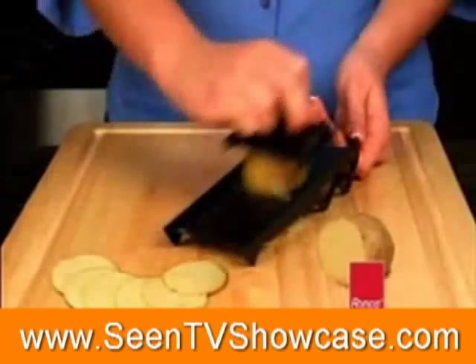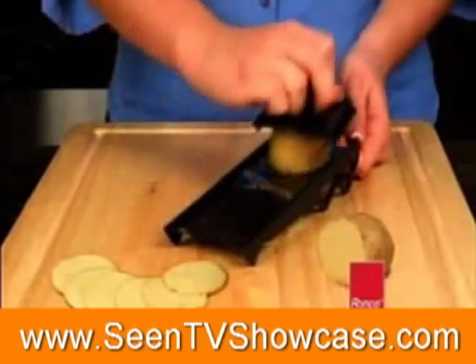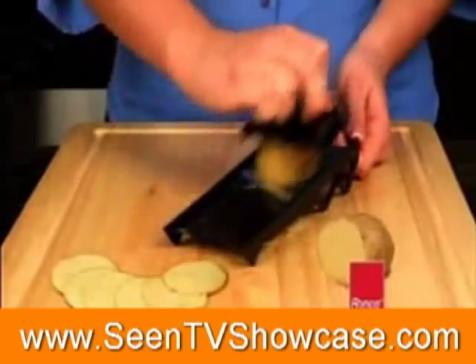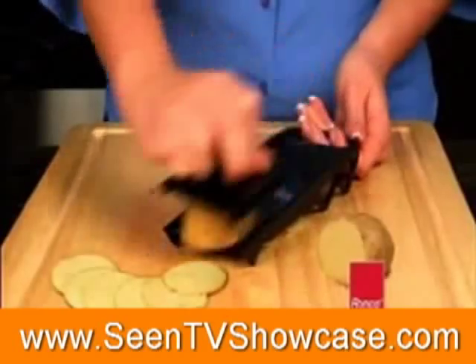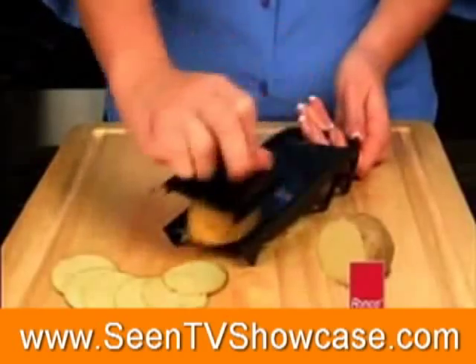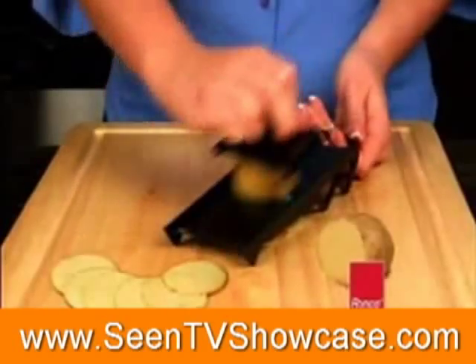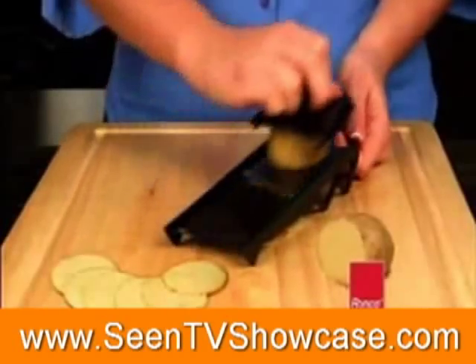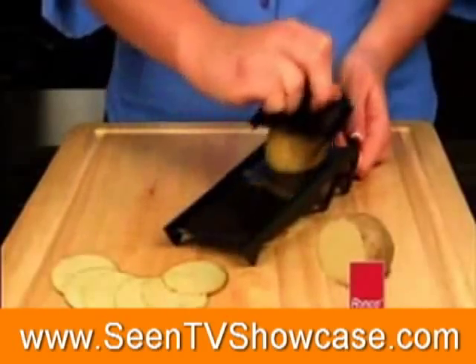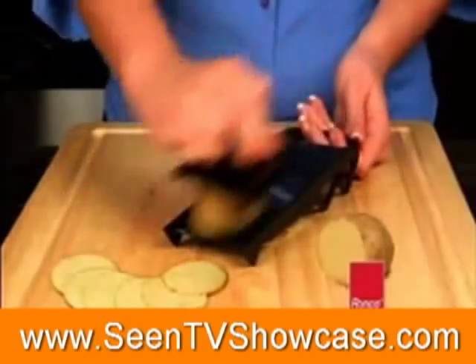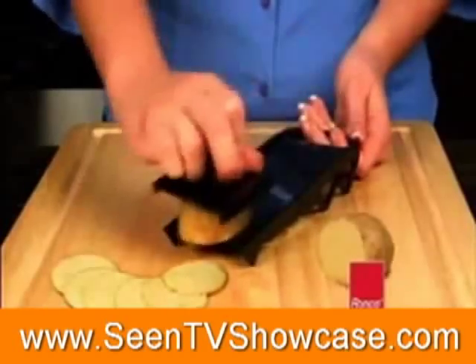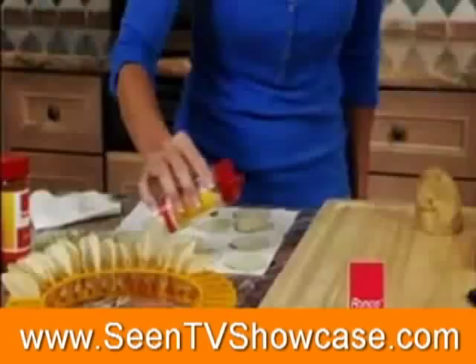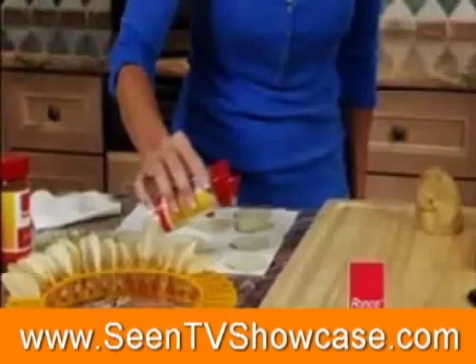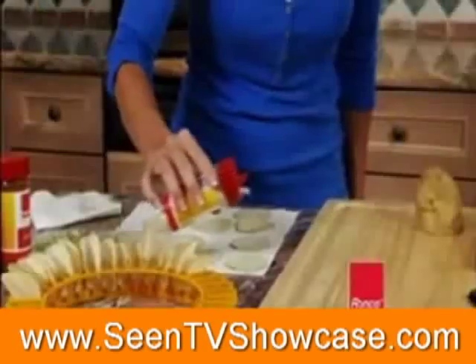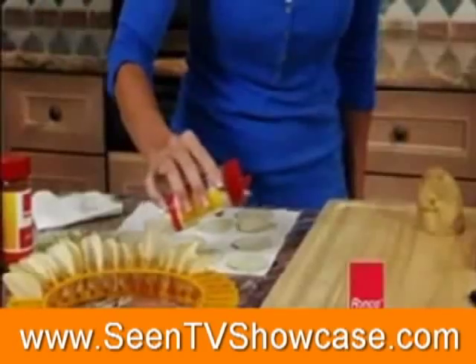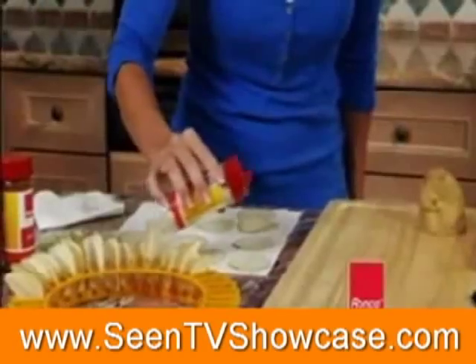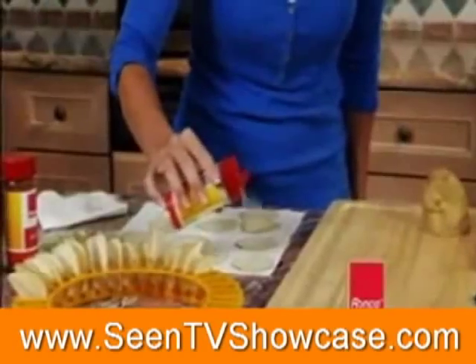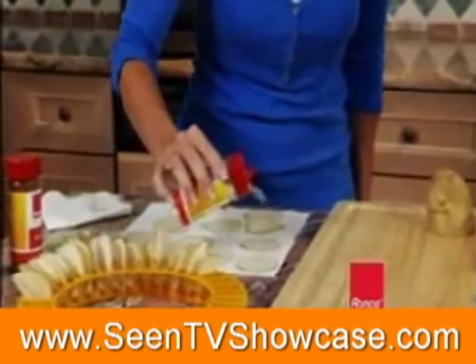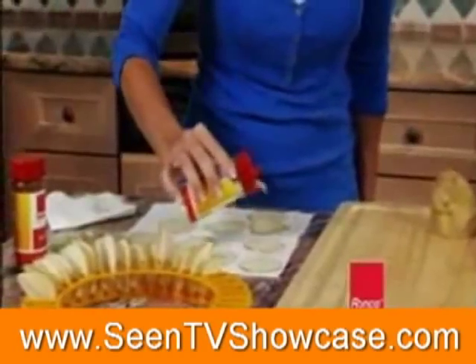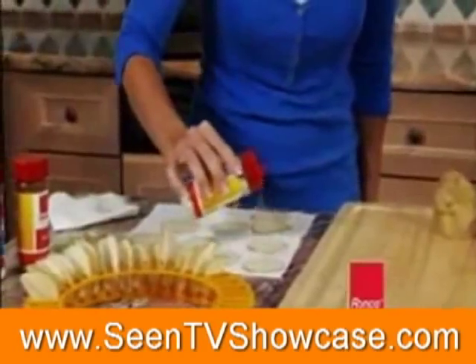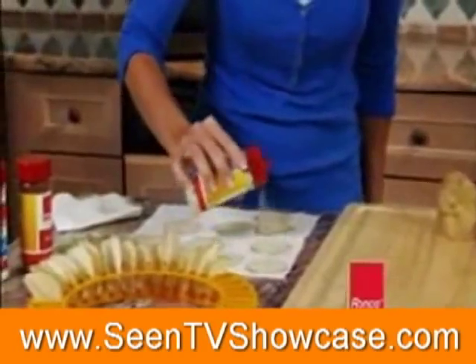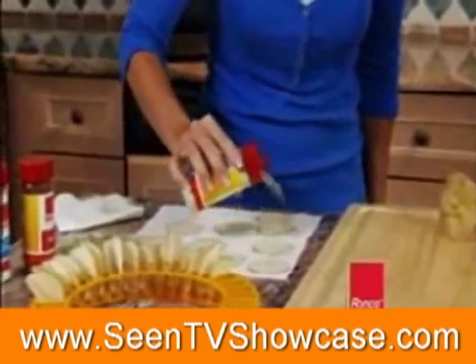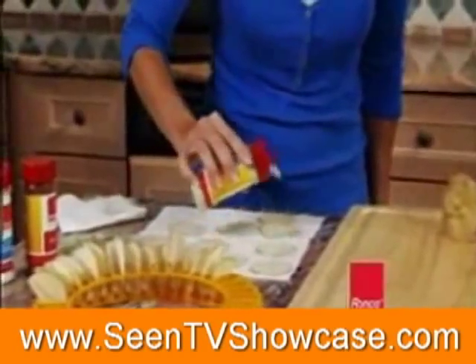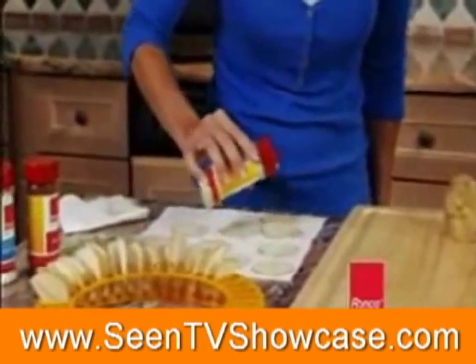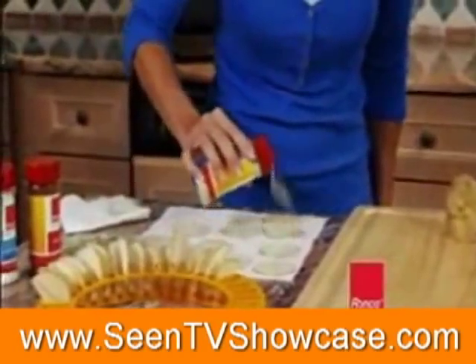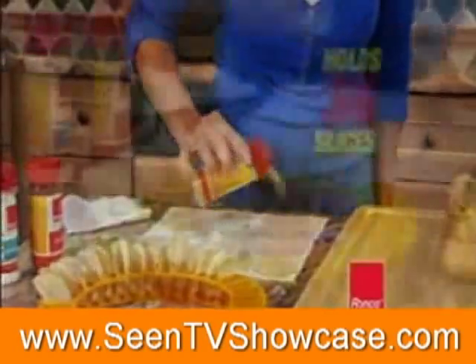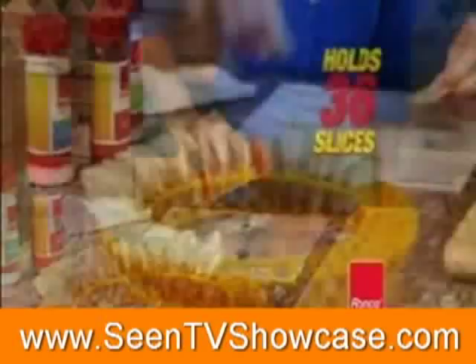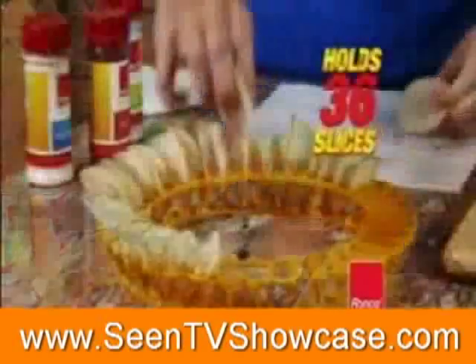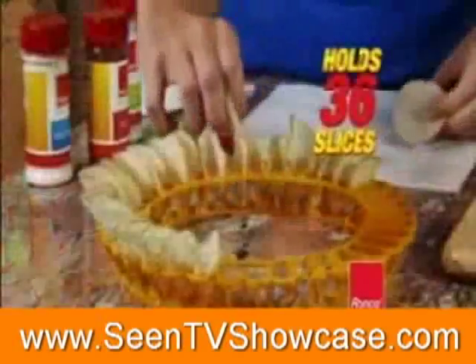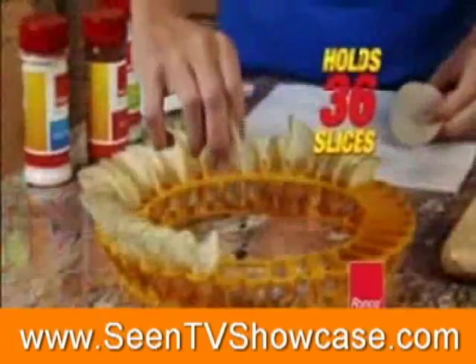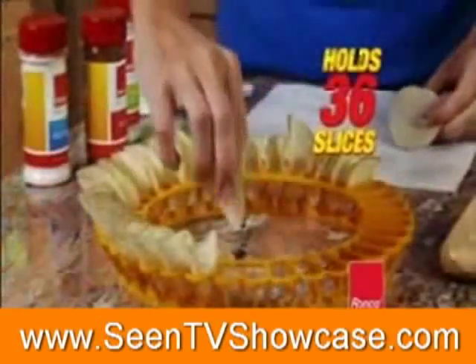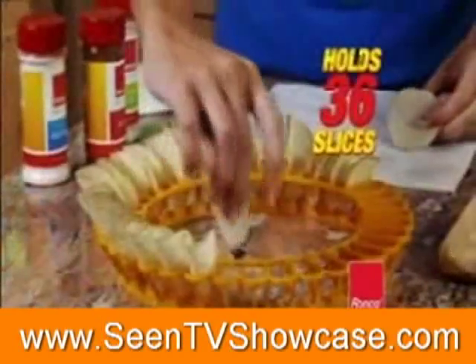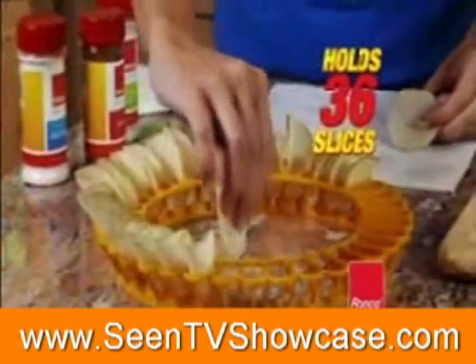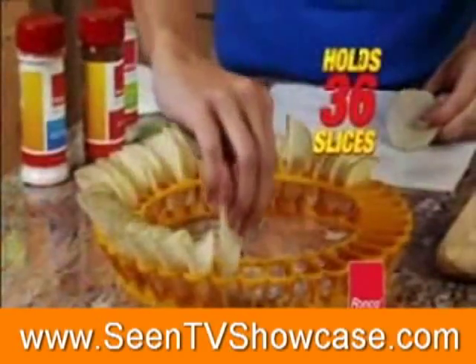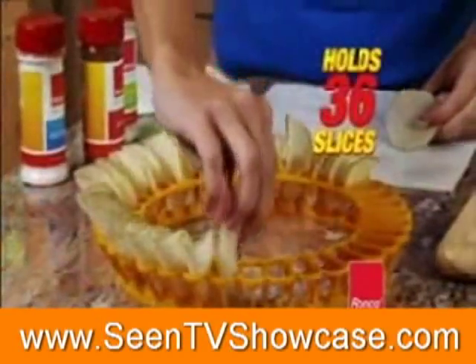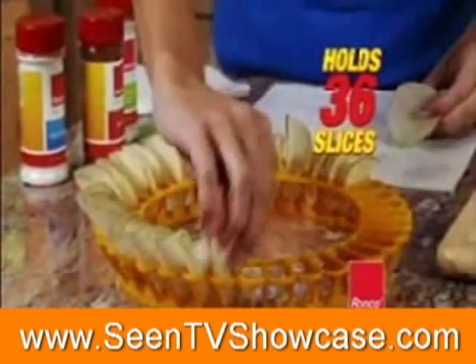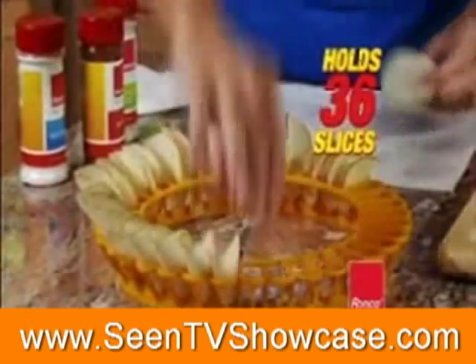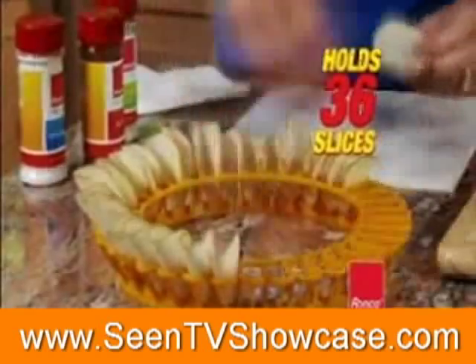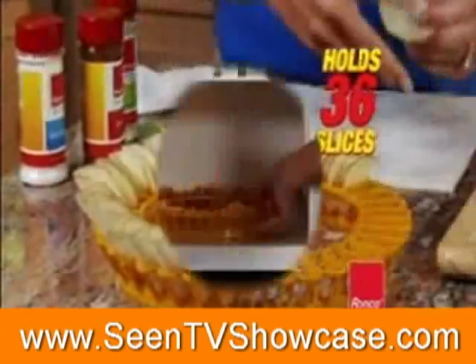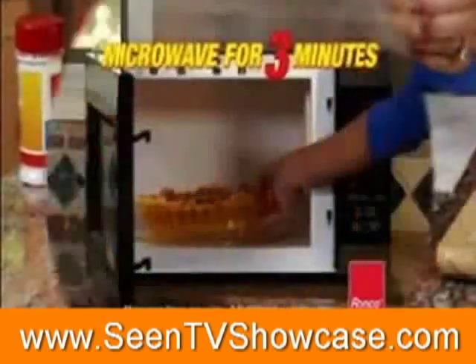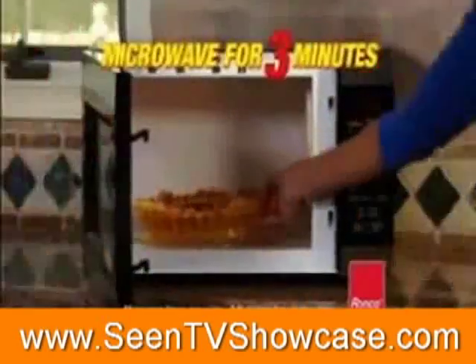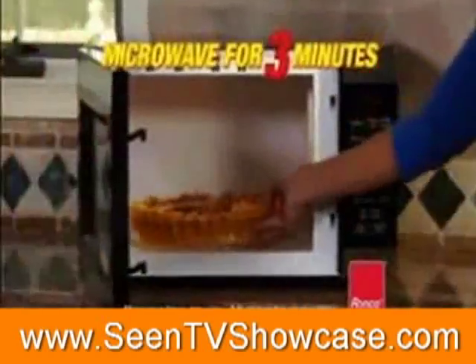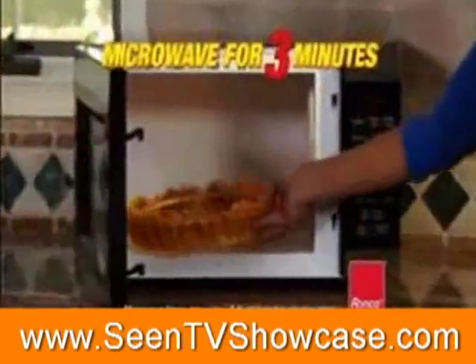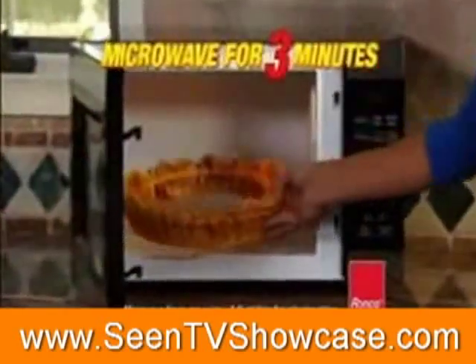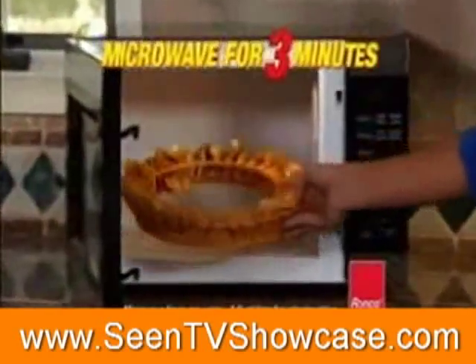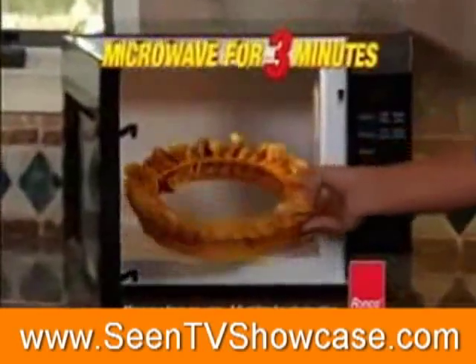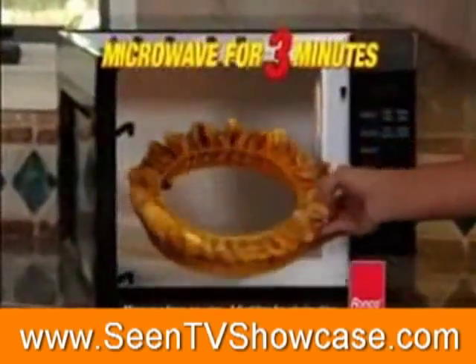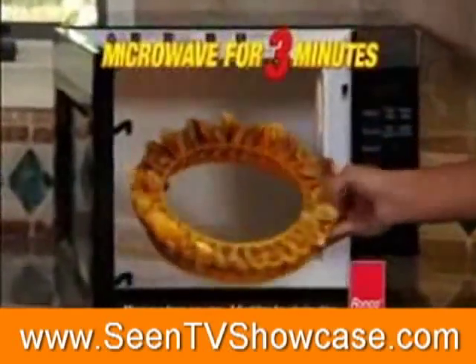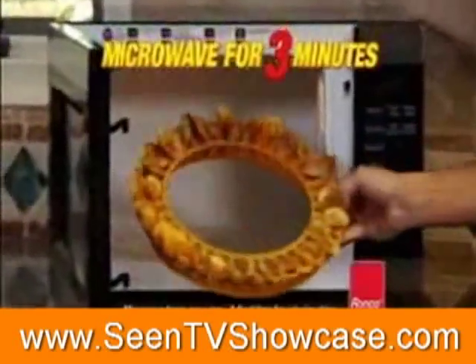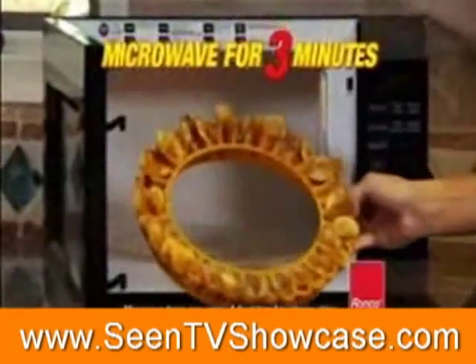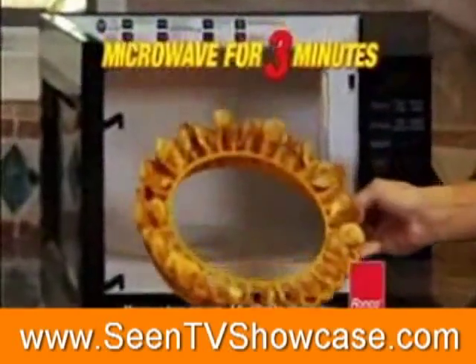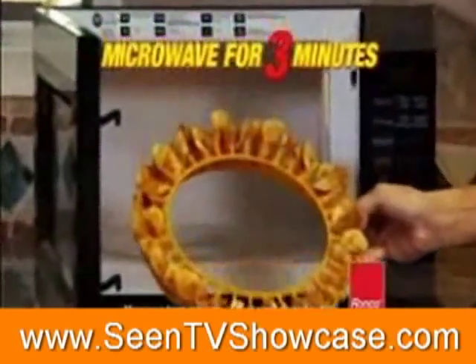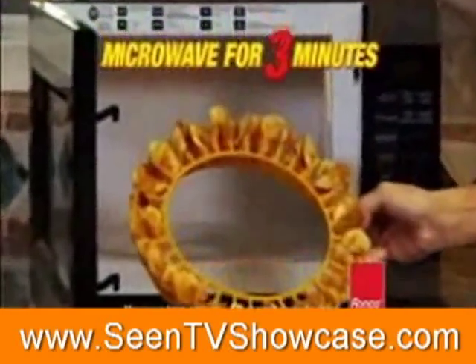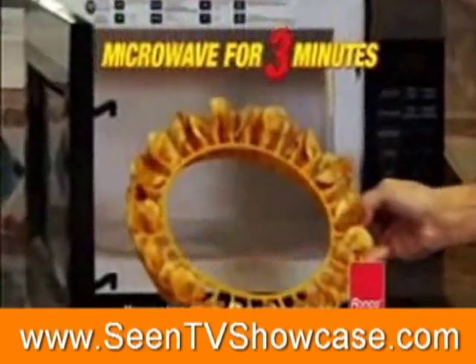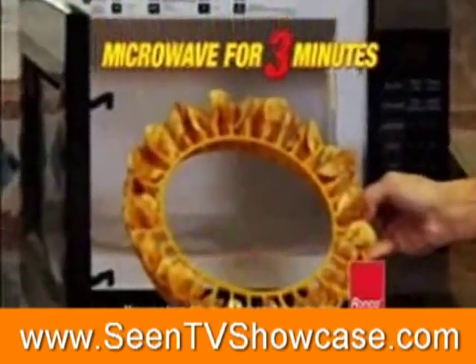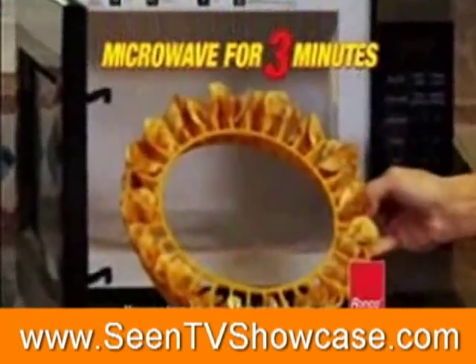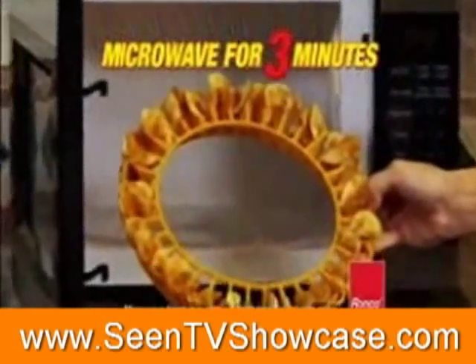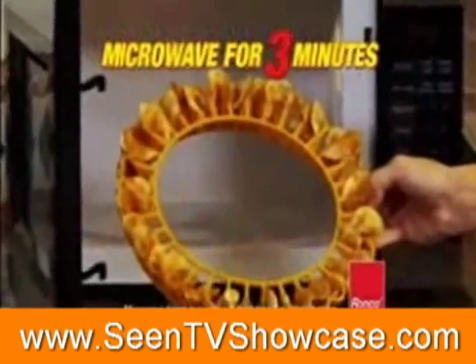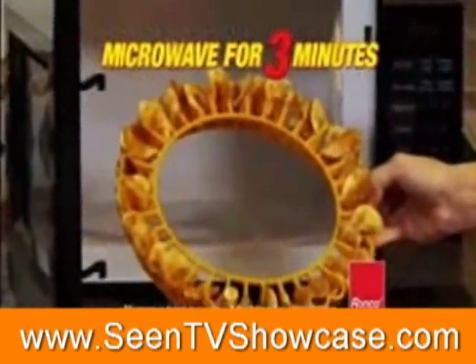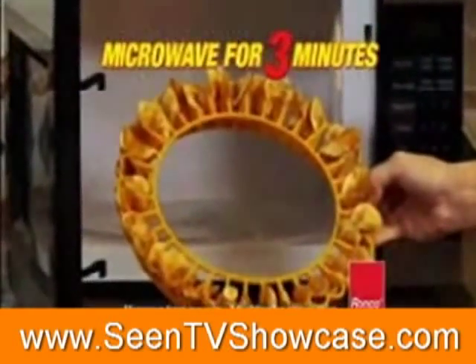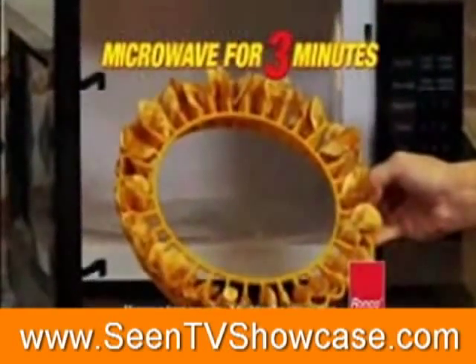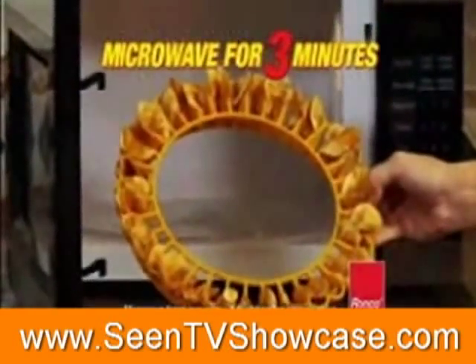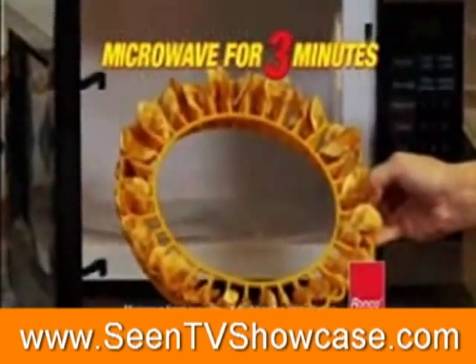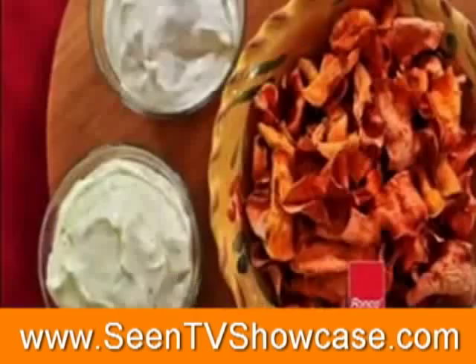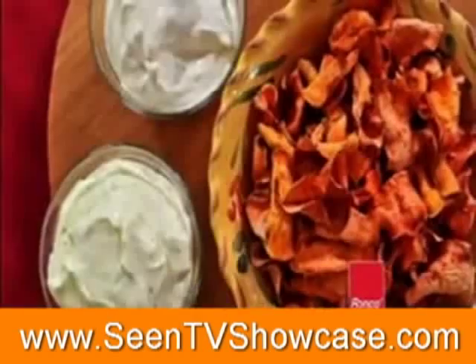Just slice a potato, season with your favorite flavor, and place in the Chiptastic tray. Microwave for only three minutes, and dig in.